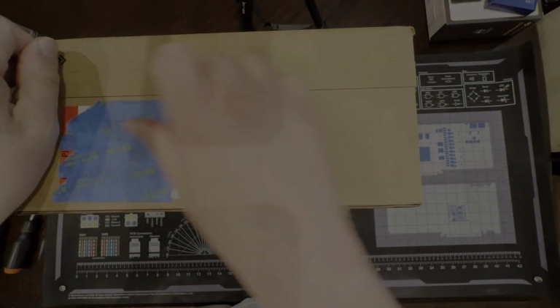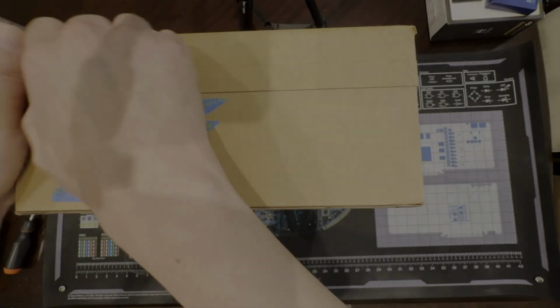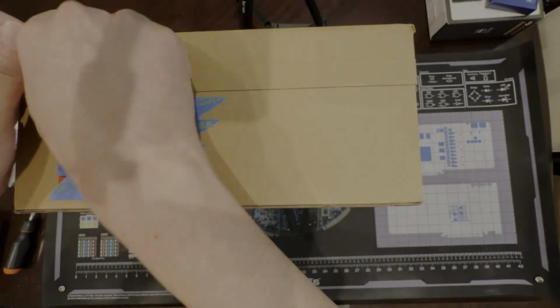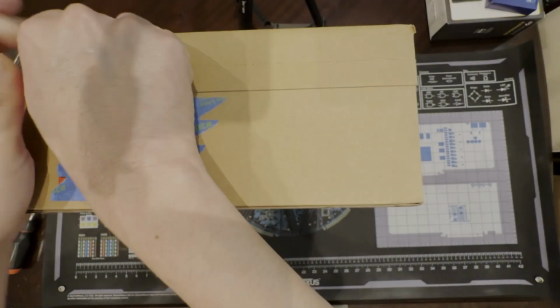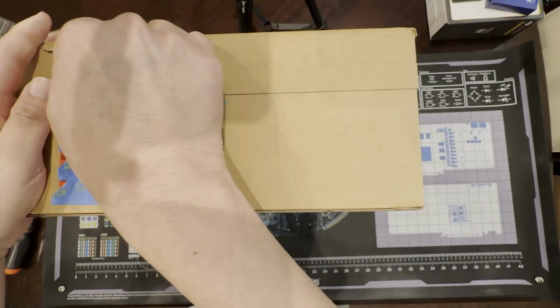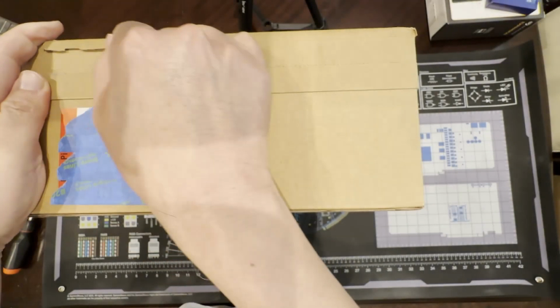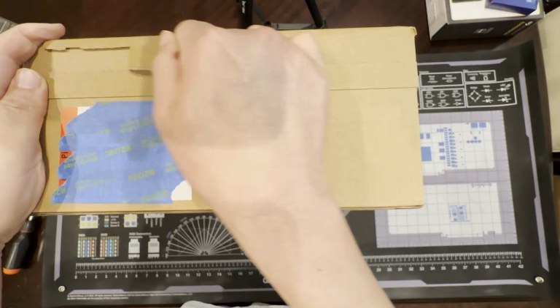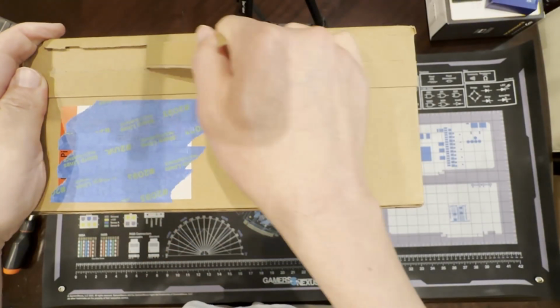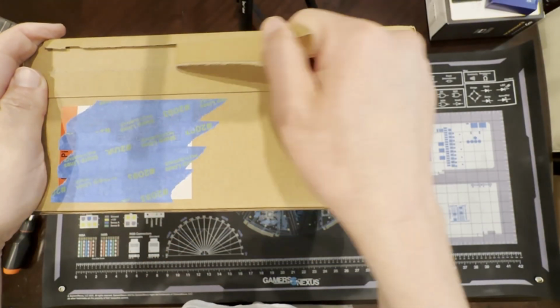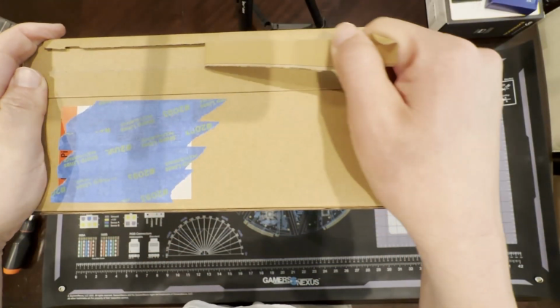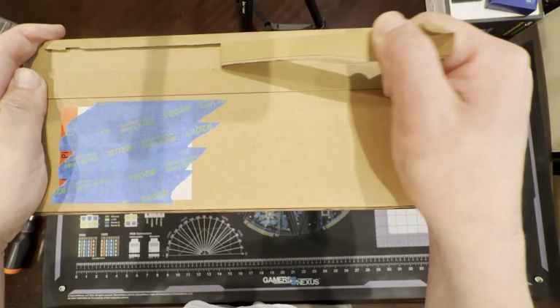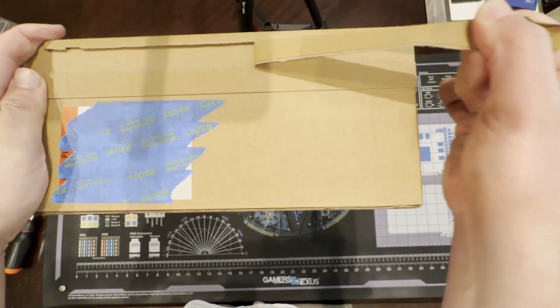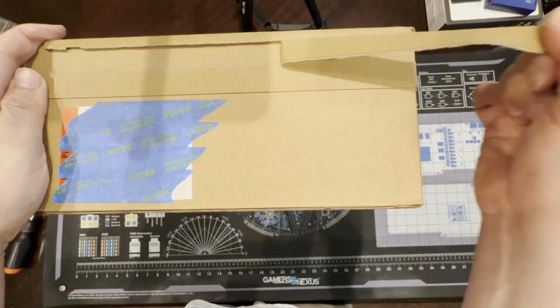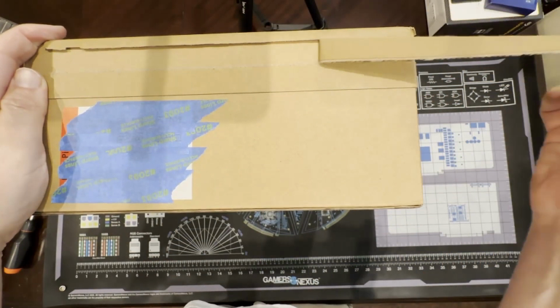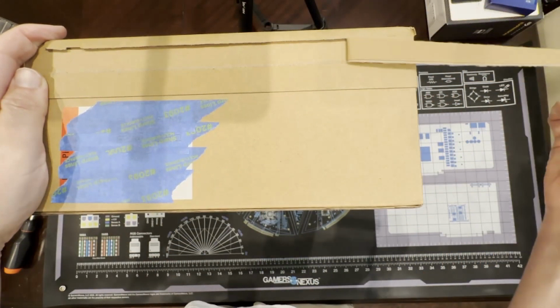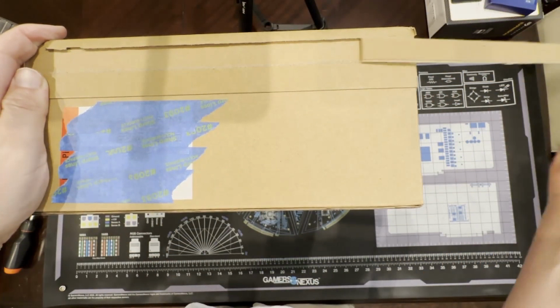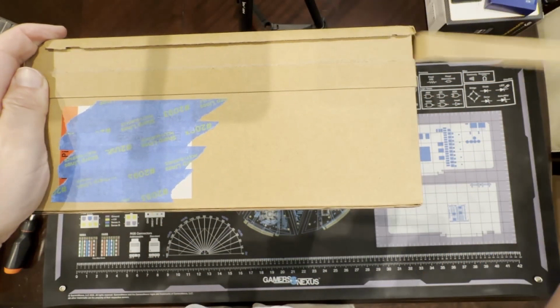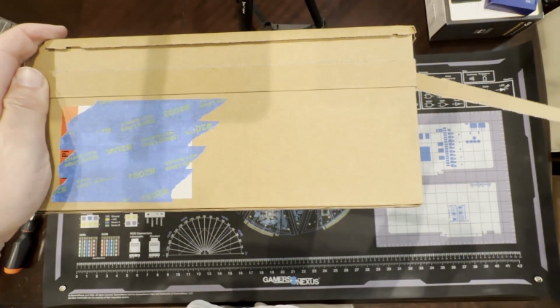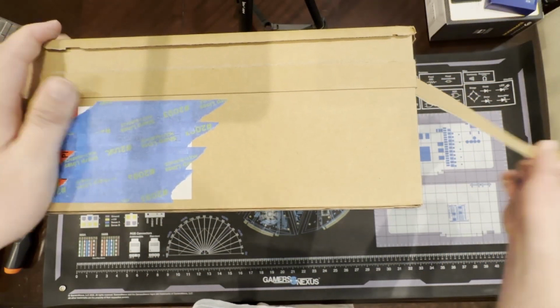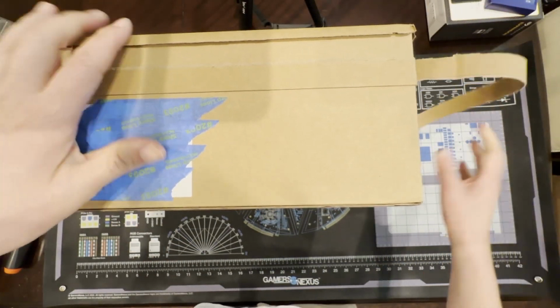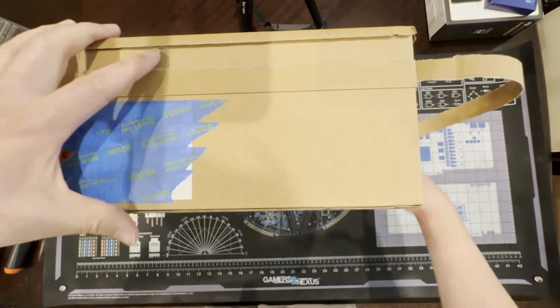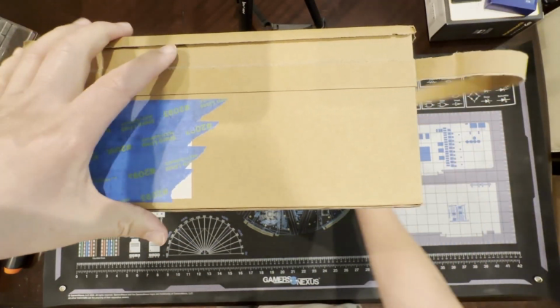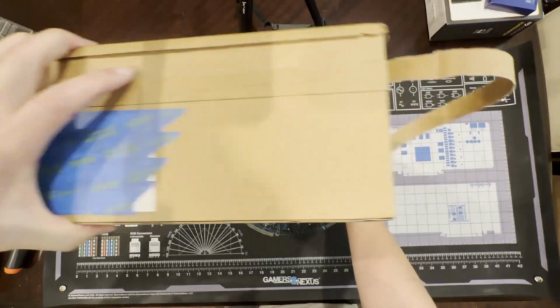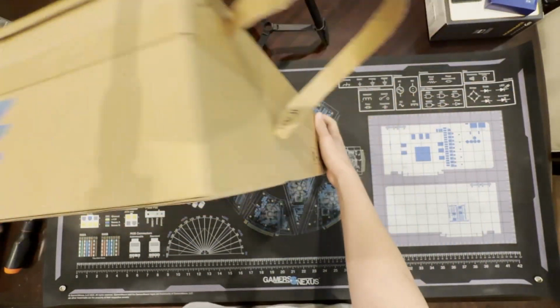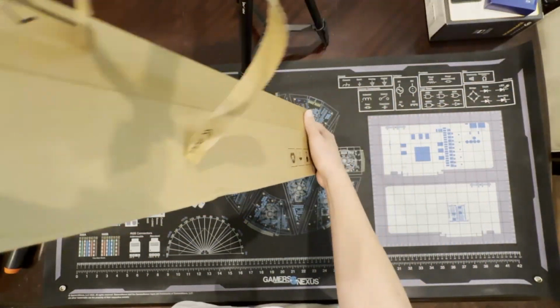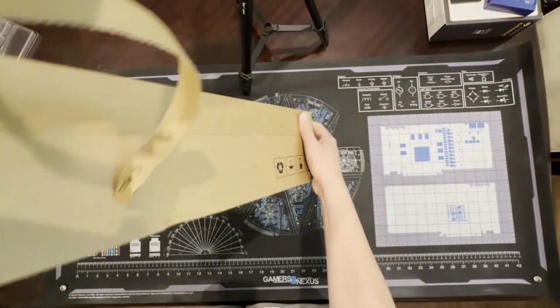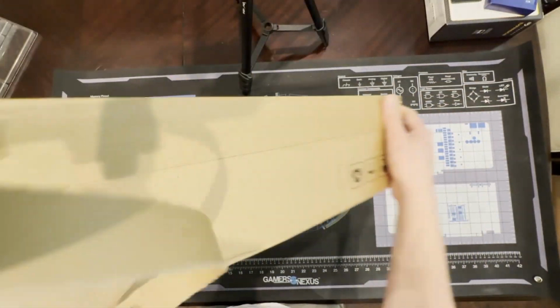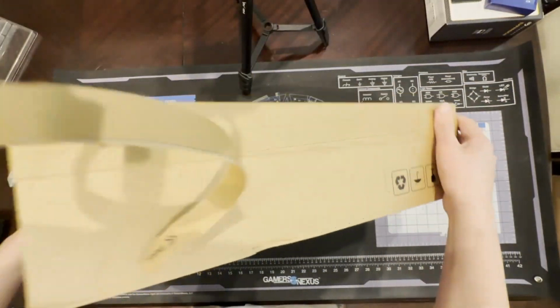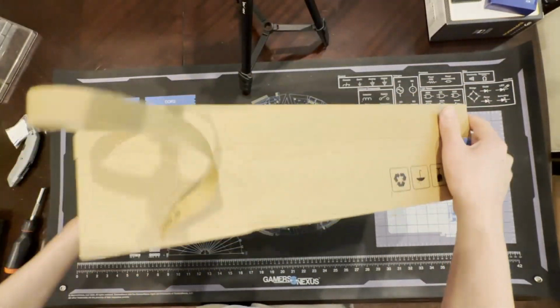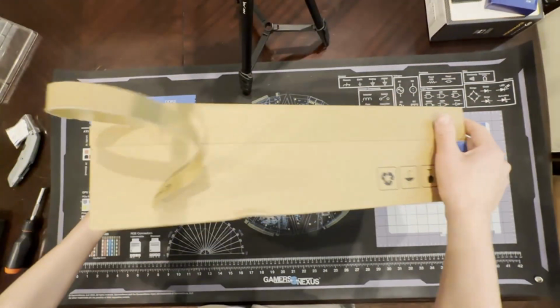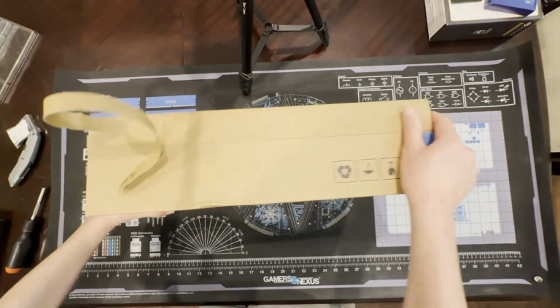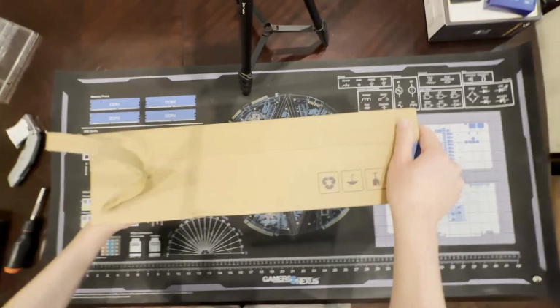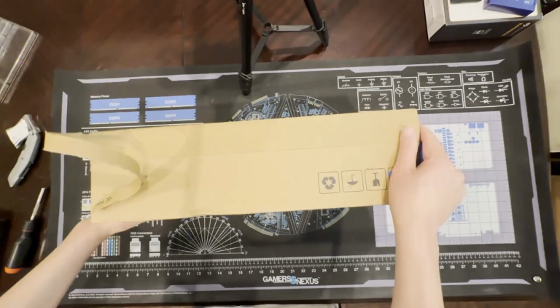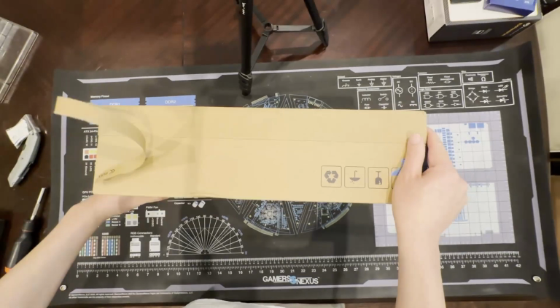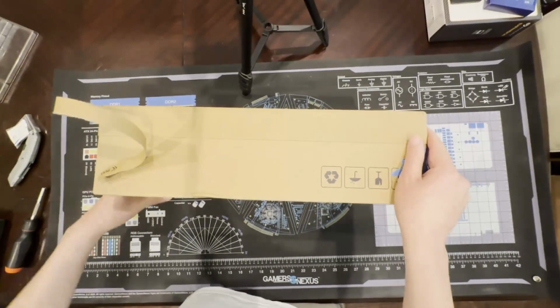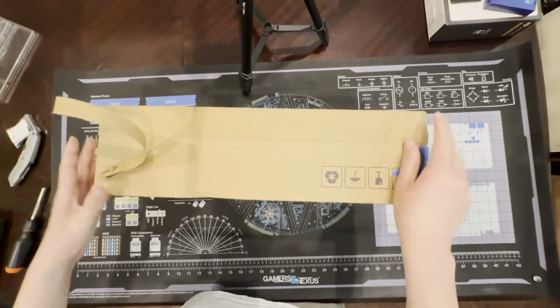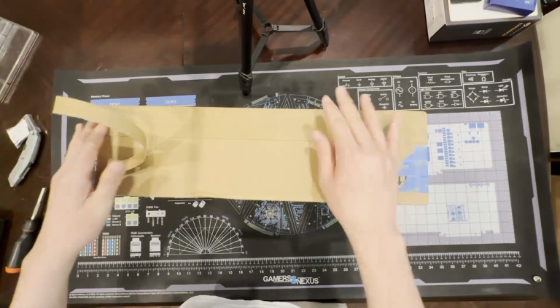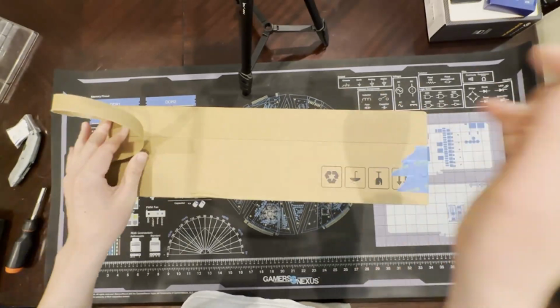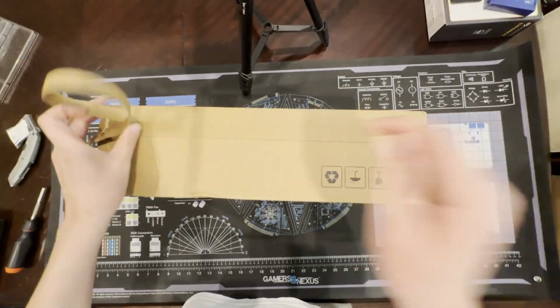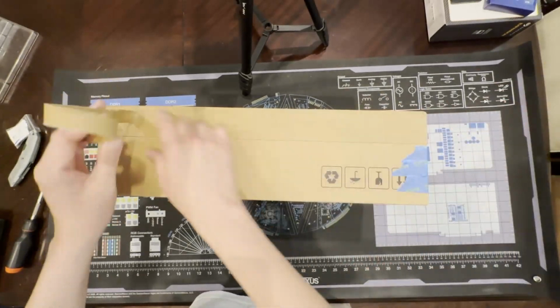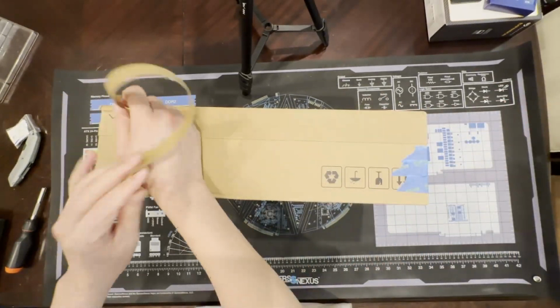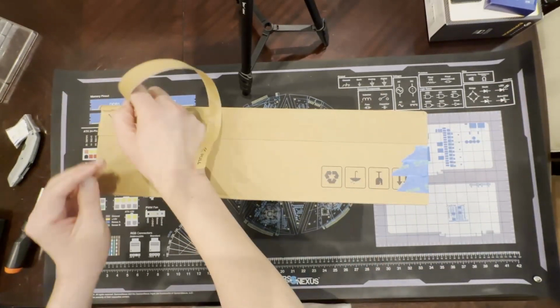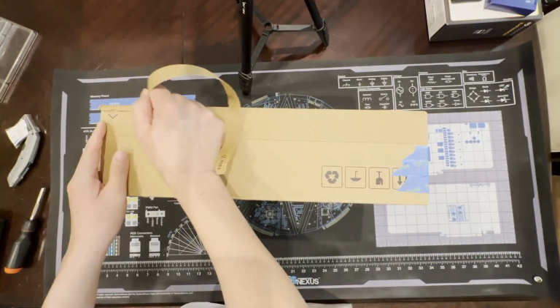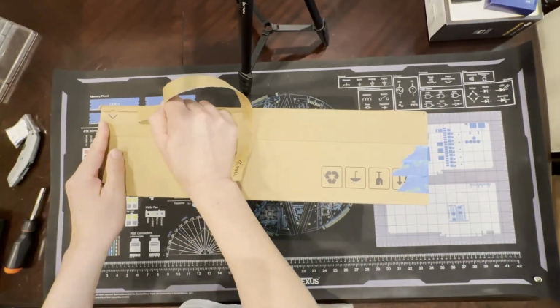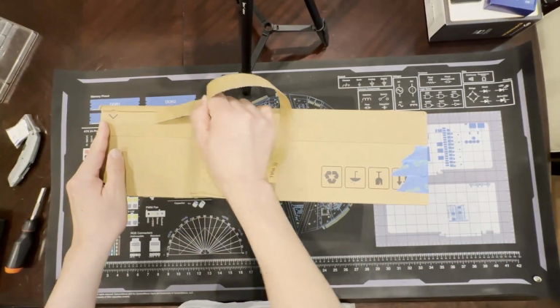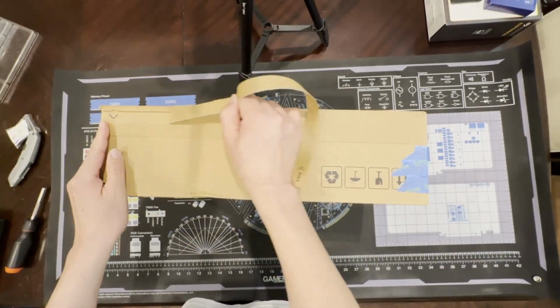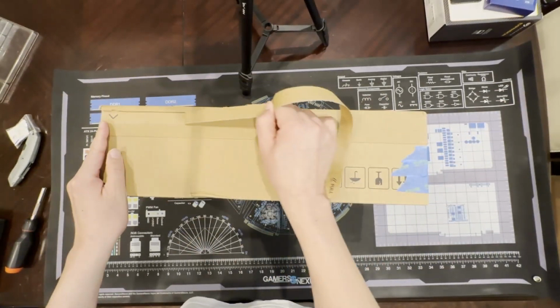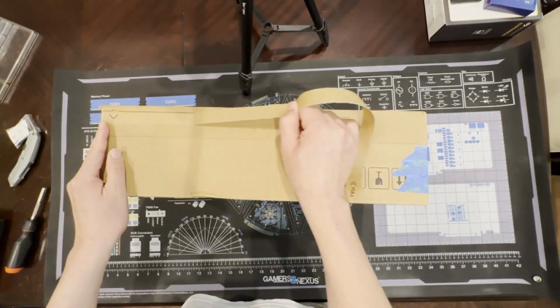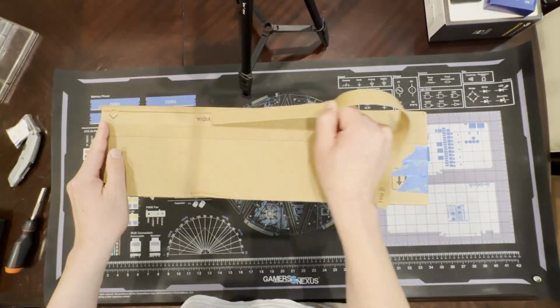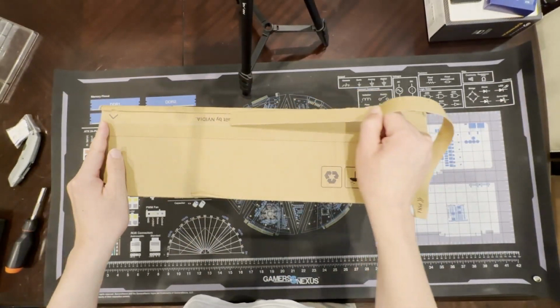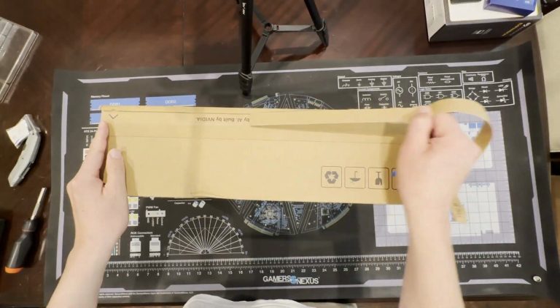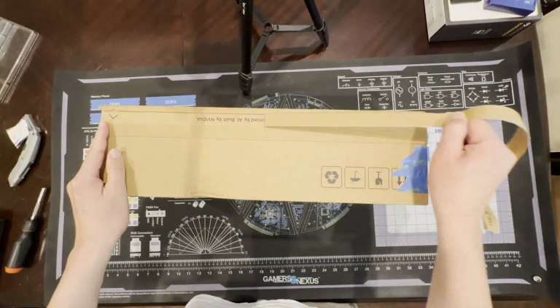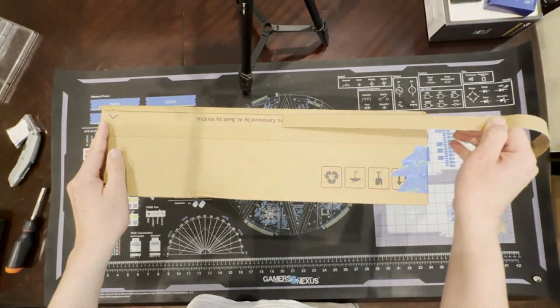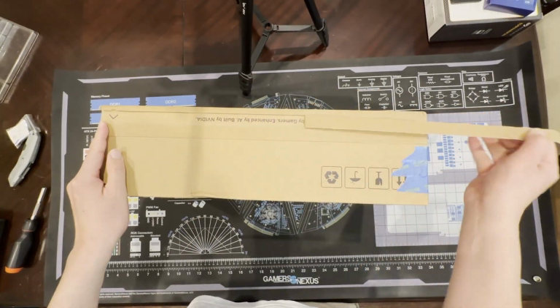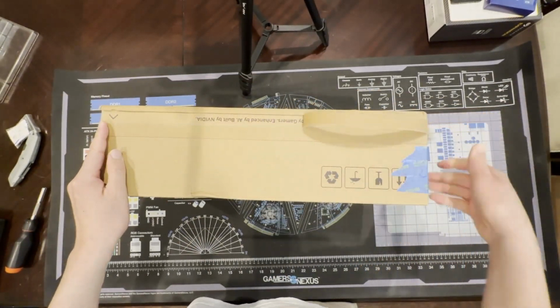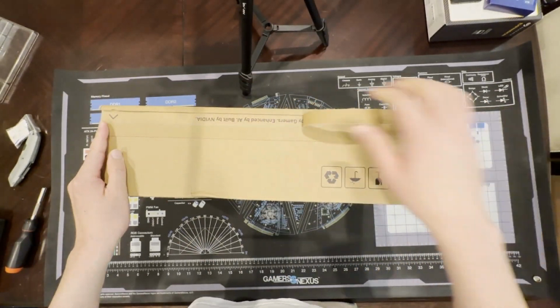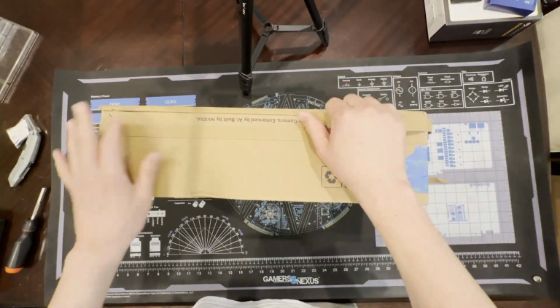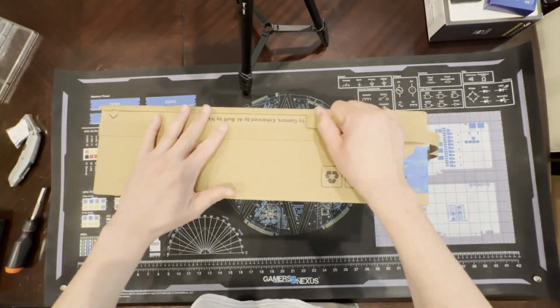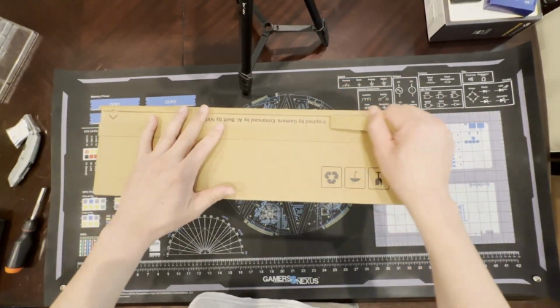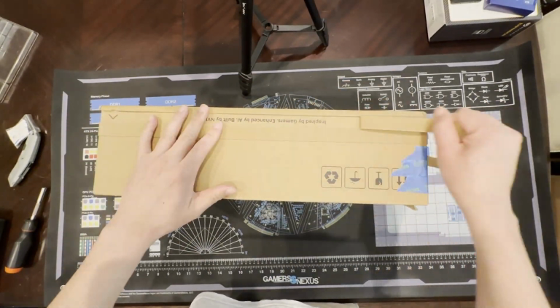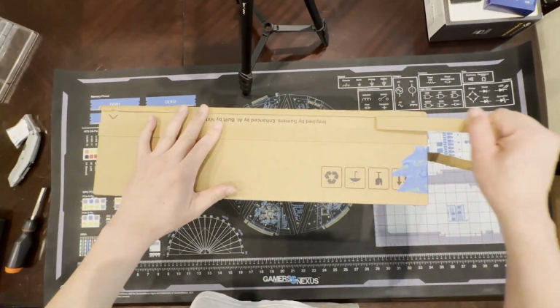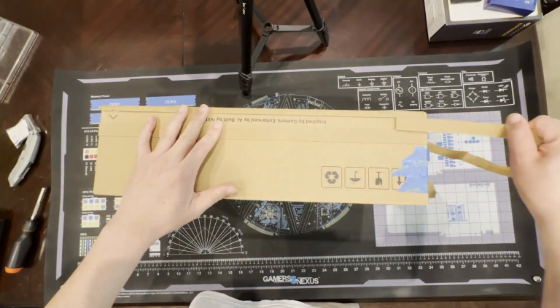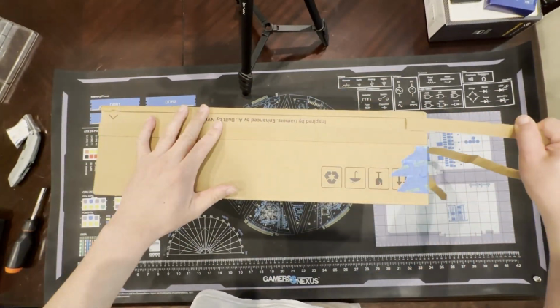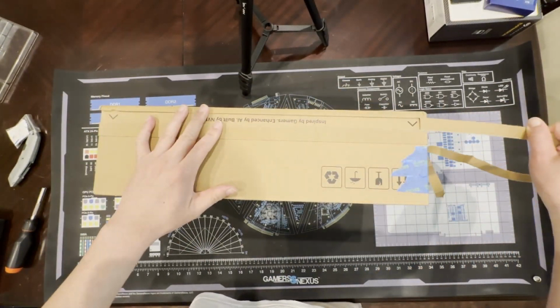Welcome to another tech video you didn't know you needed. Today we're going to take a look at the RTX 5090 Founders Edition.